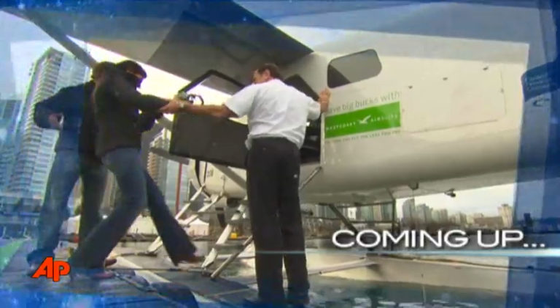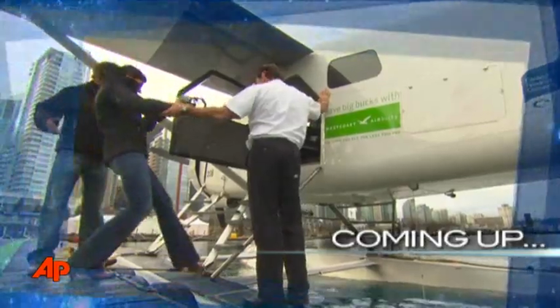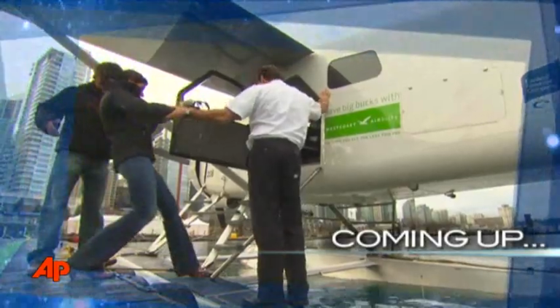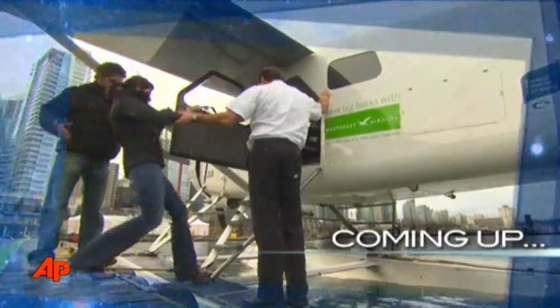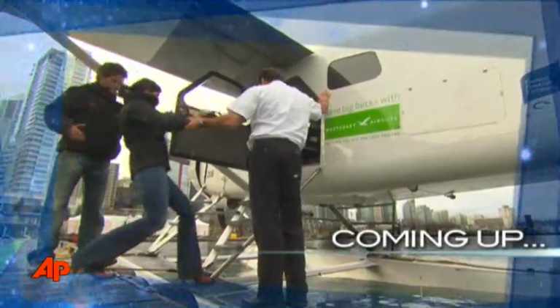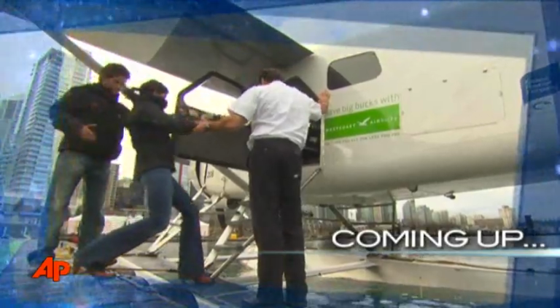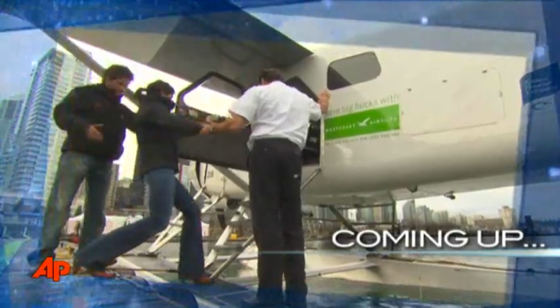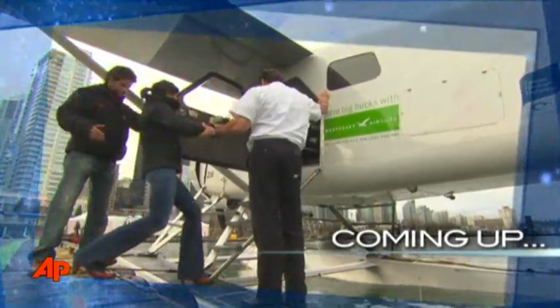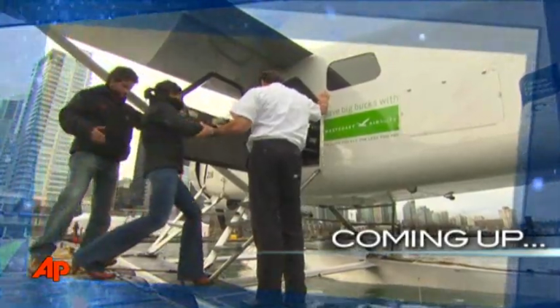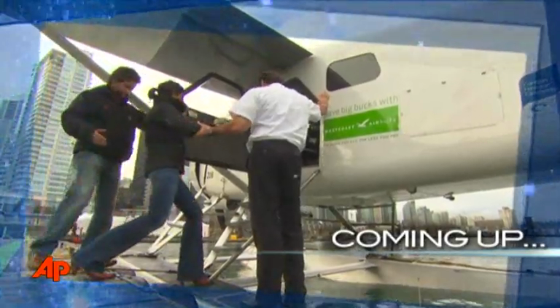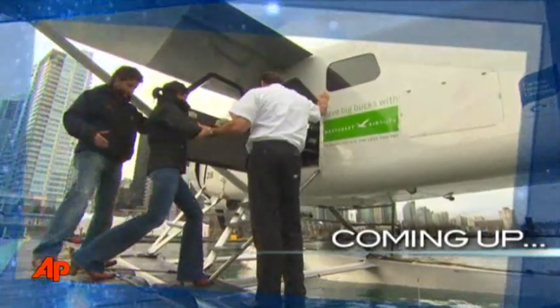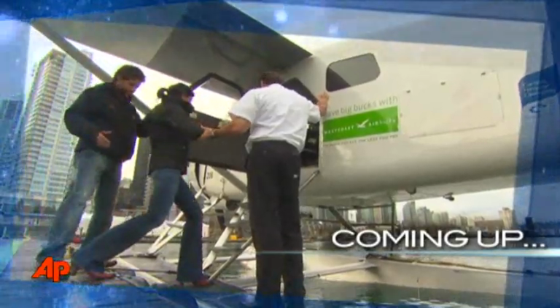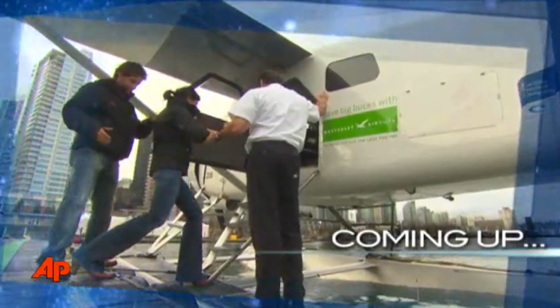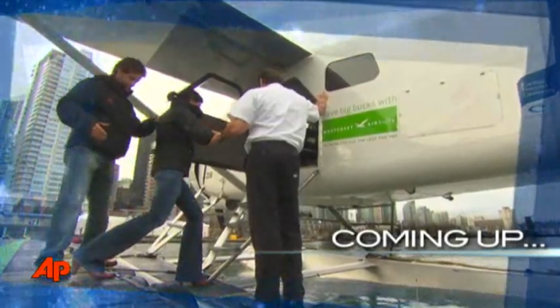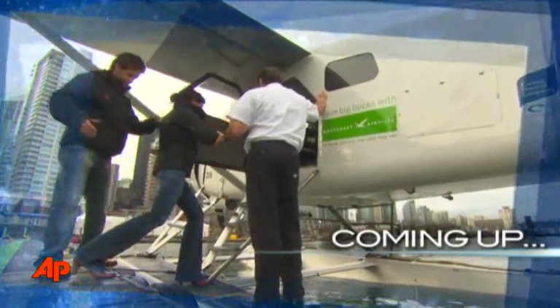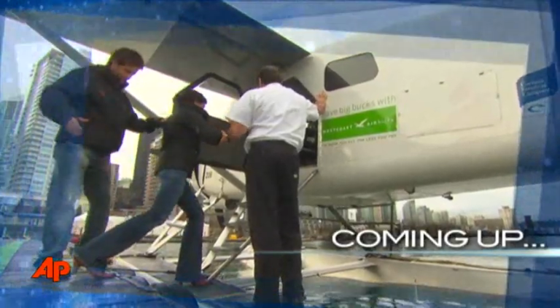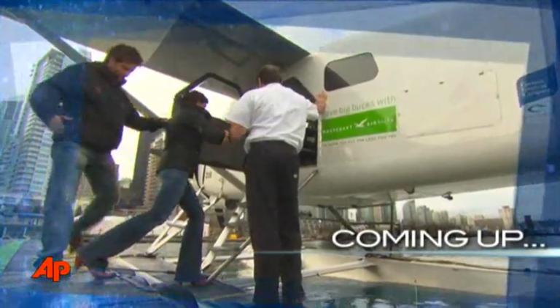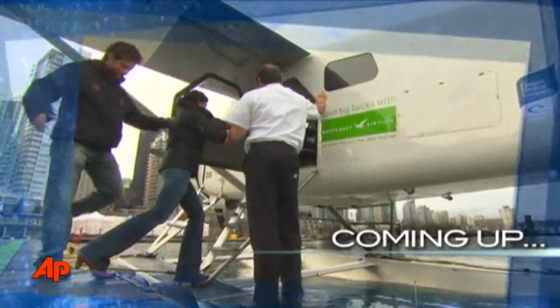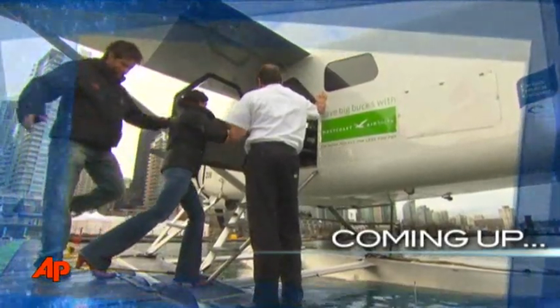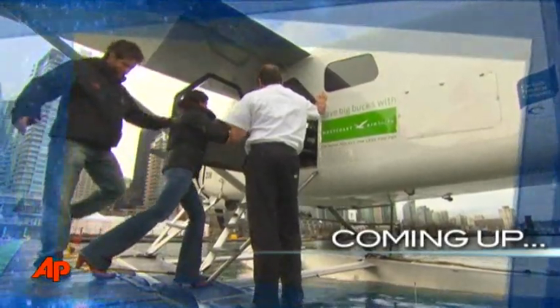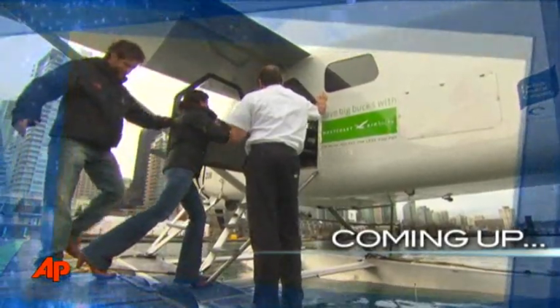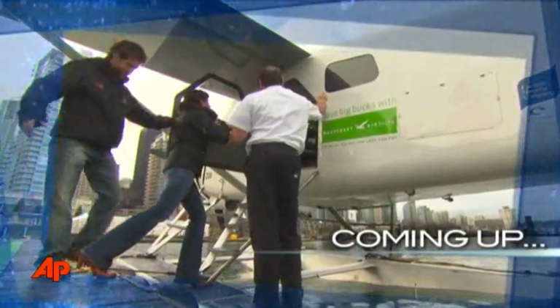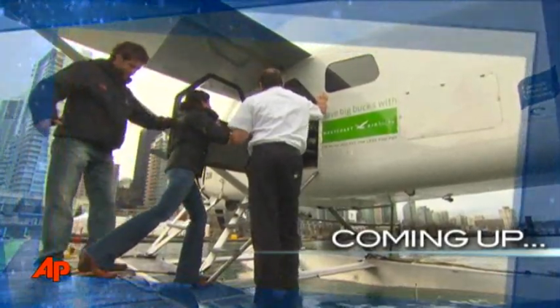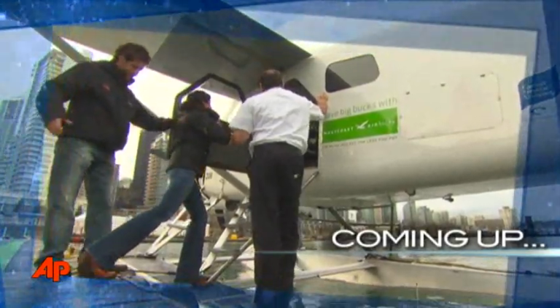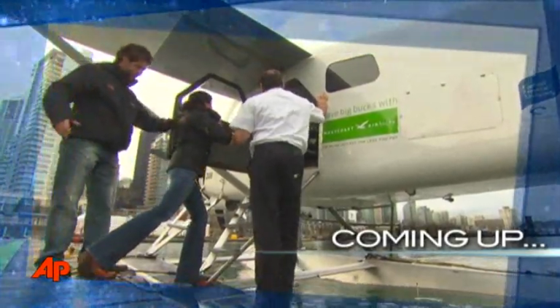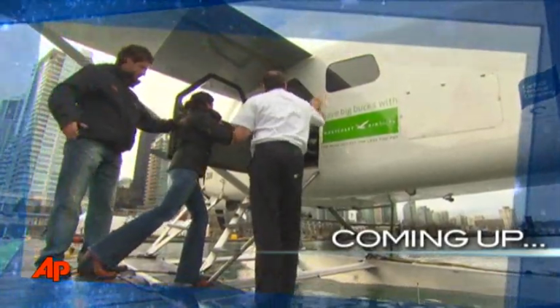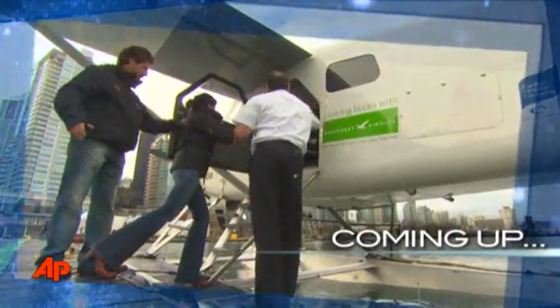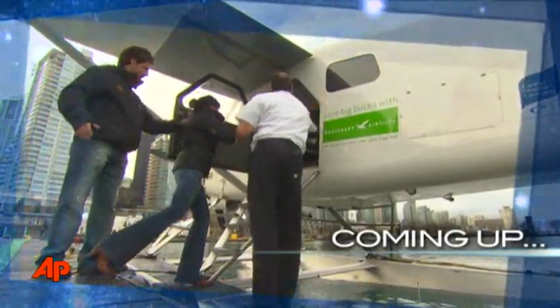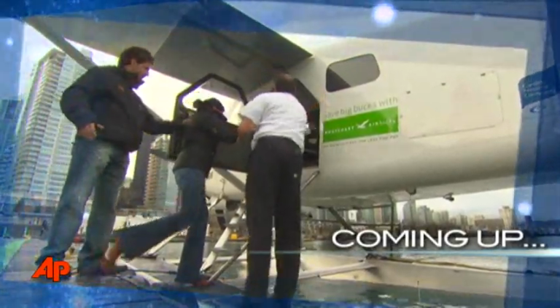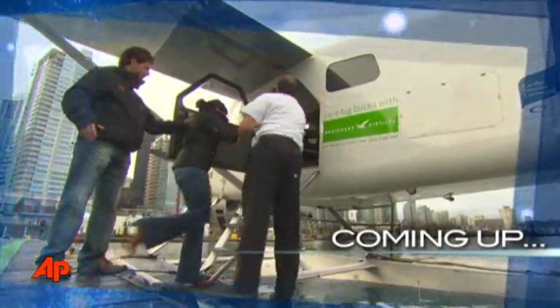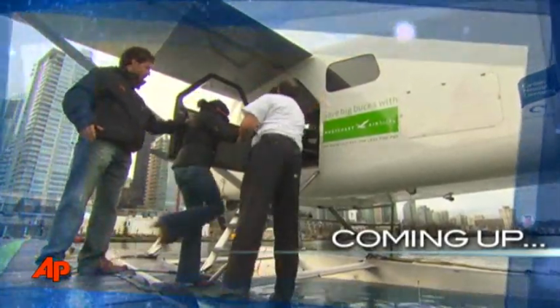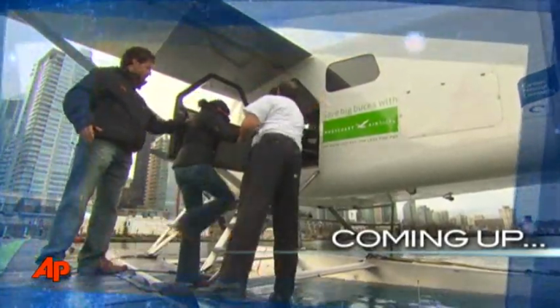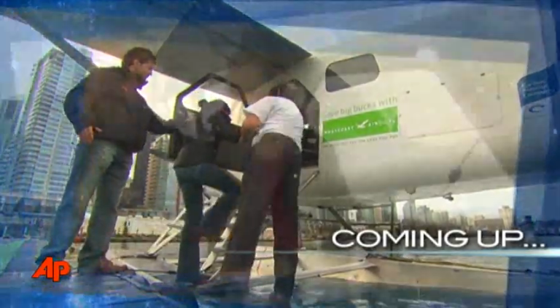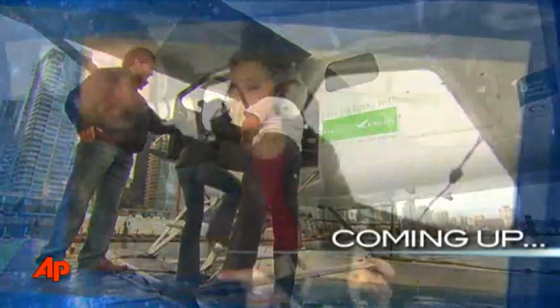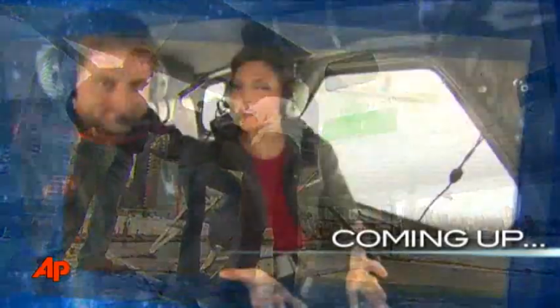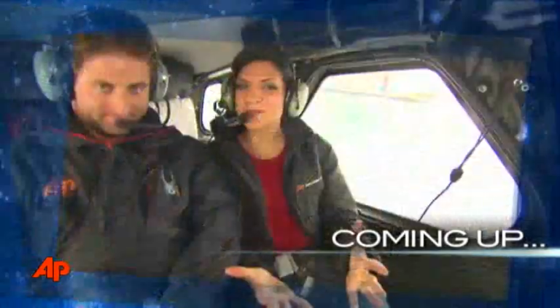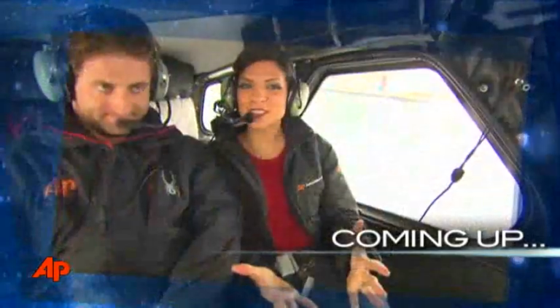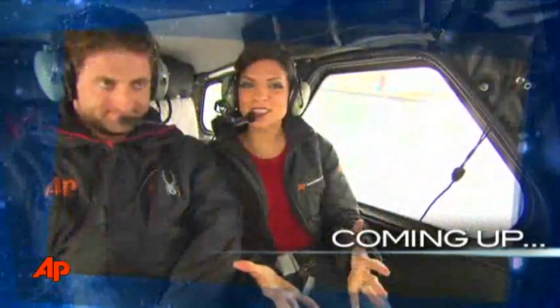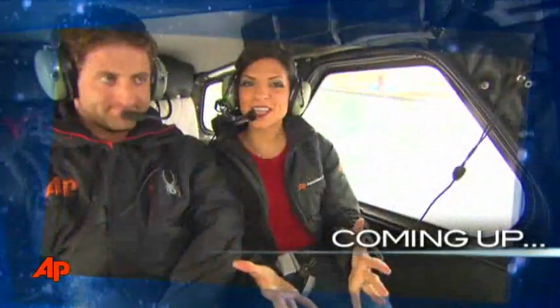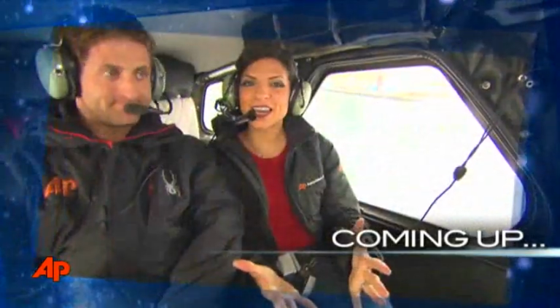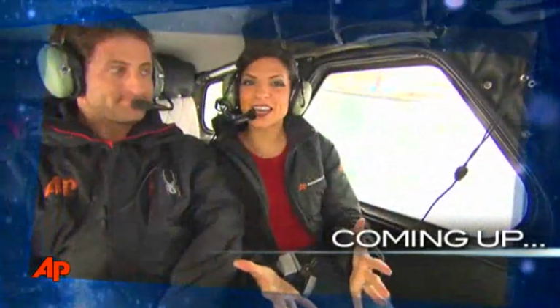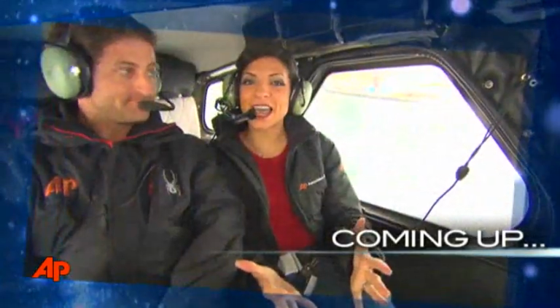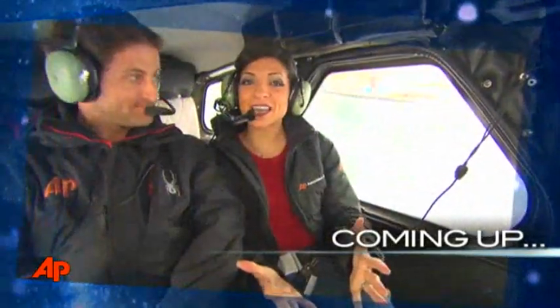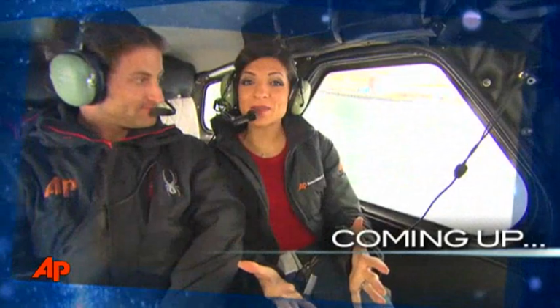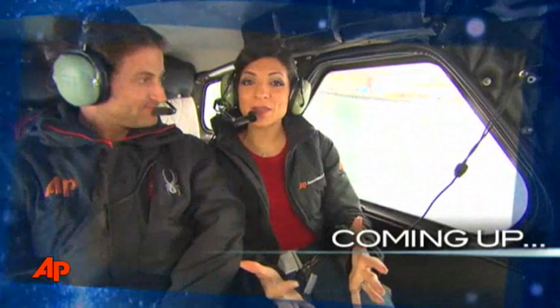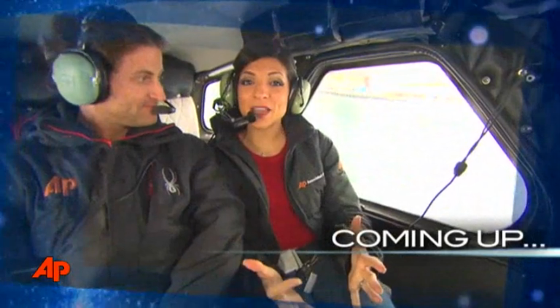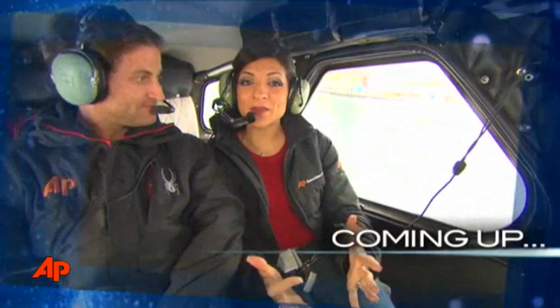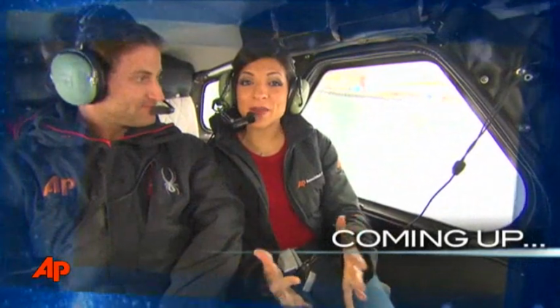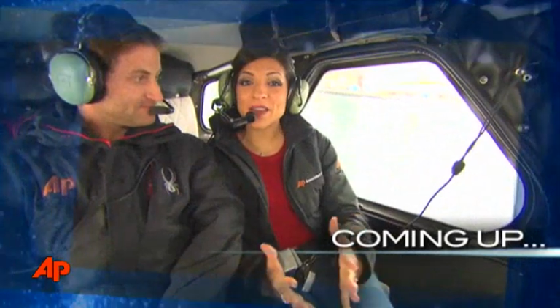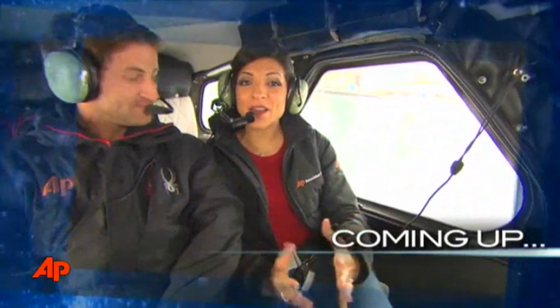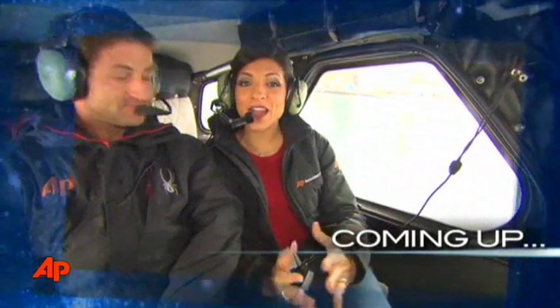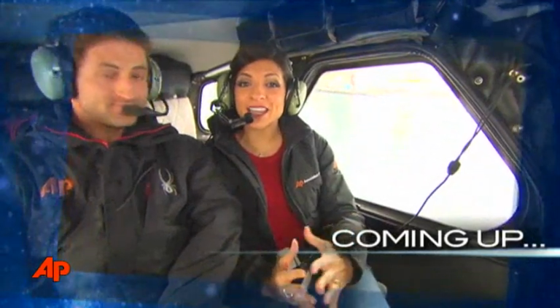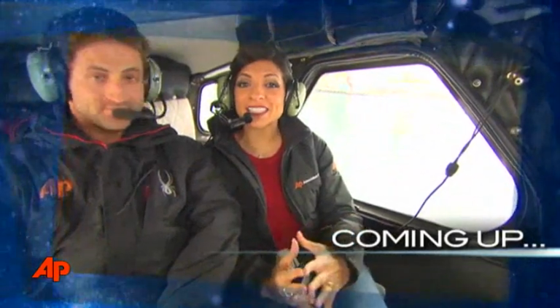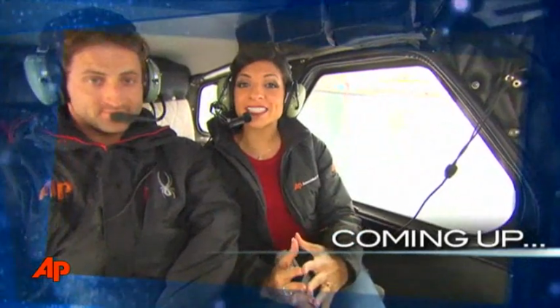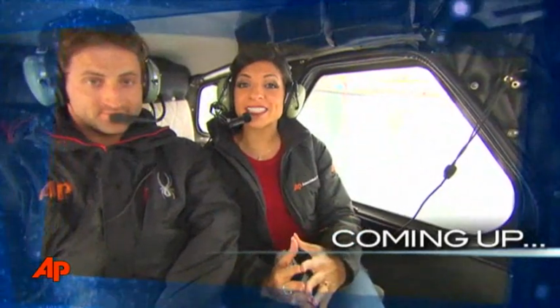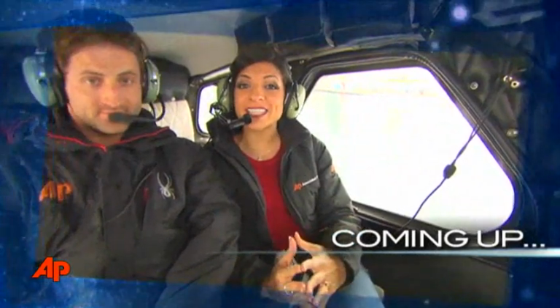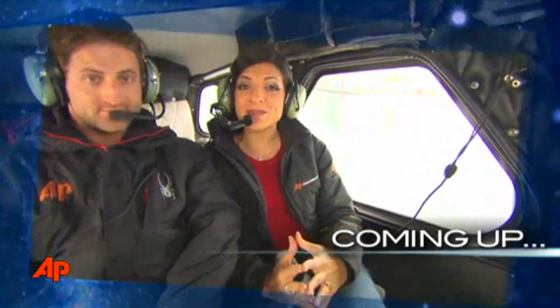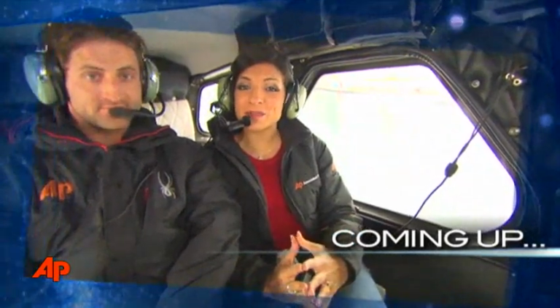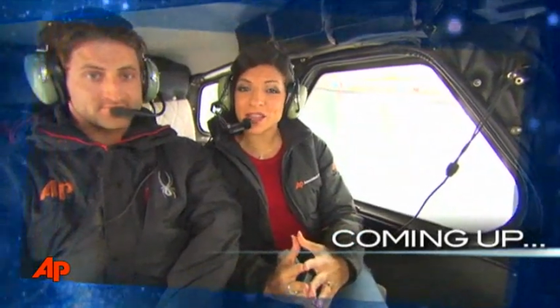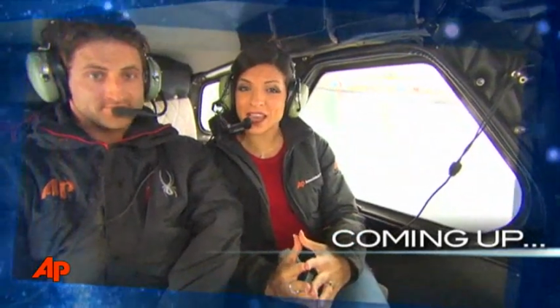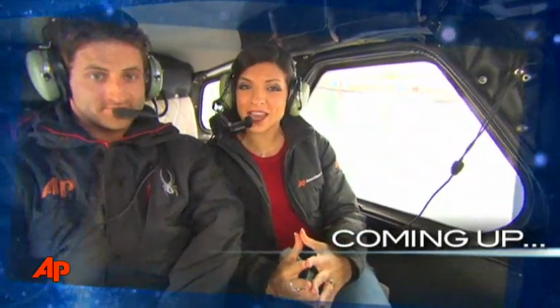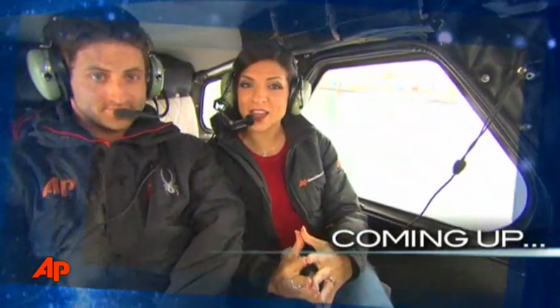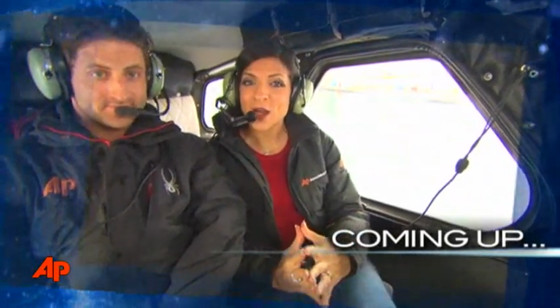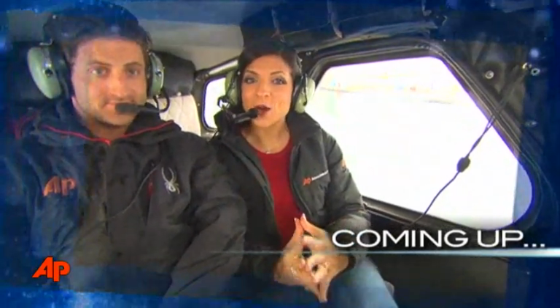Coming up on Beyond the Metal, we've taken you through Vancouver by foot. Now join us as we show you the Olympic host city from the air.